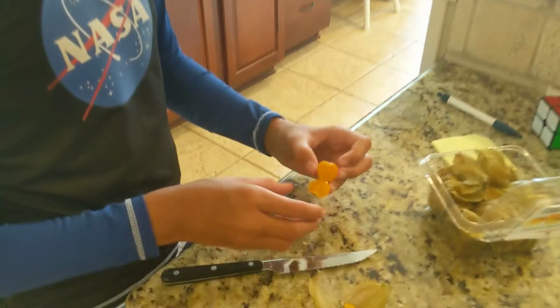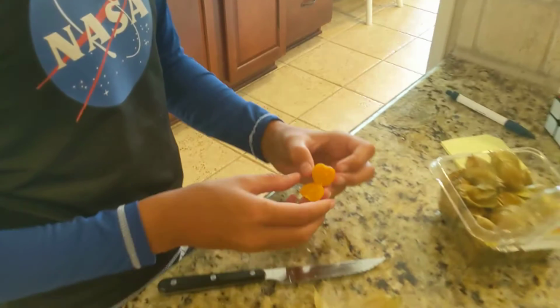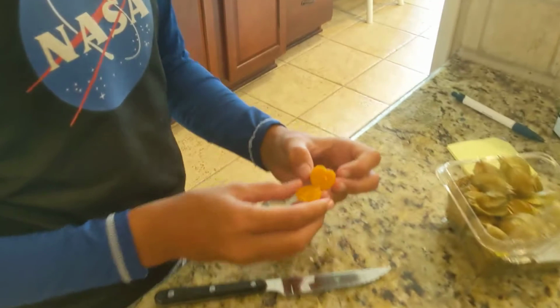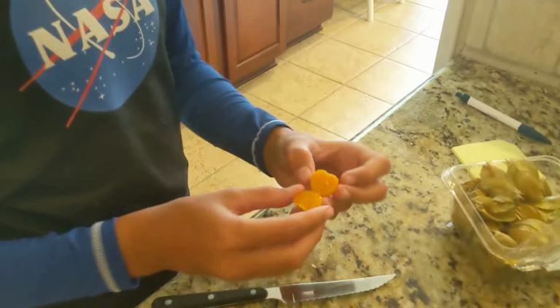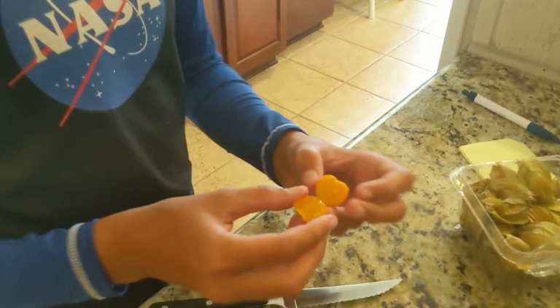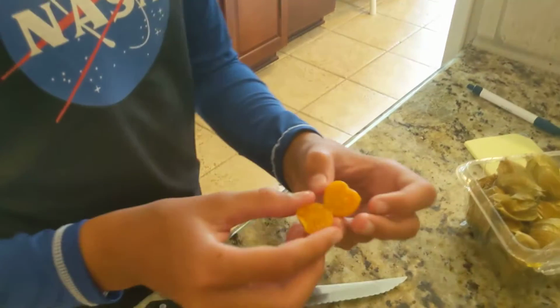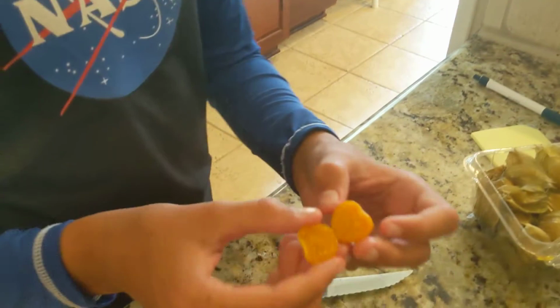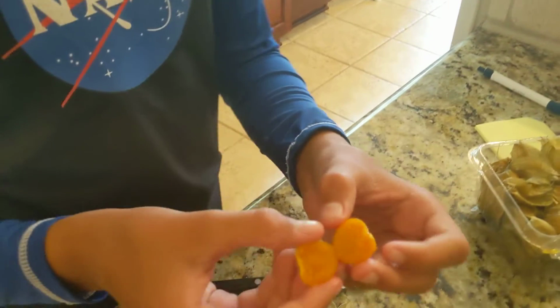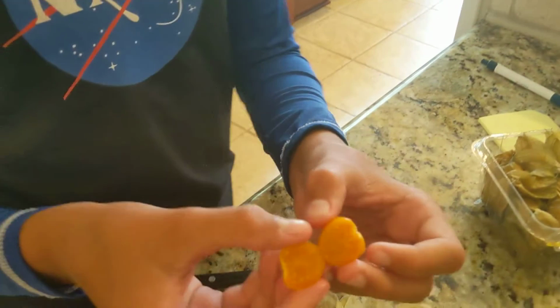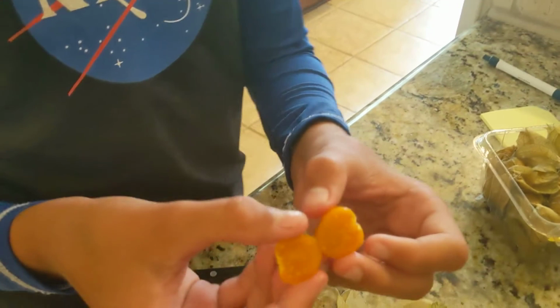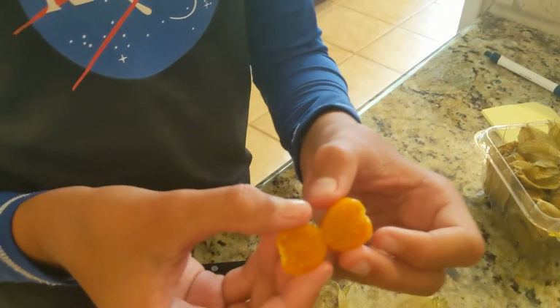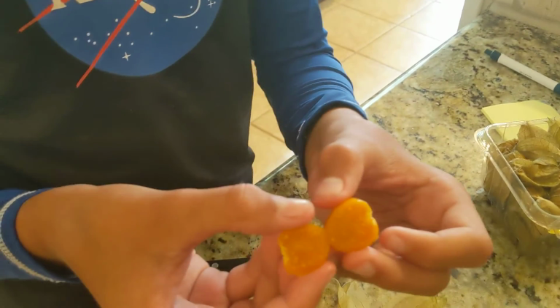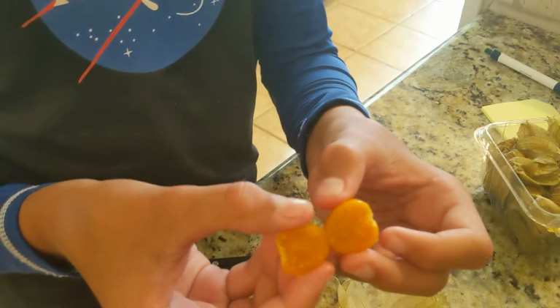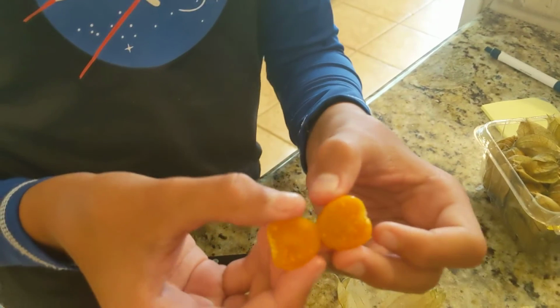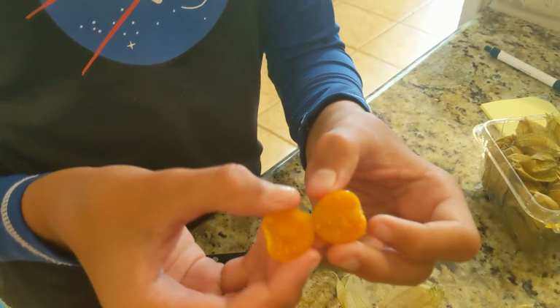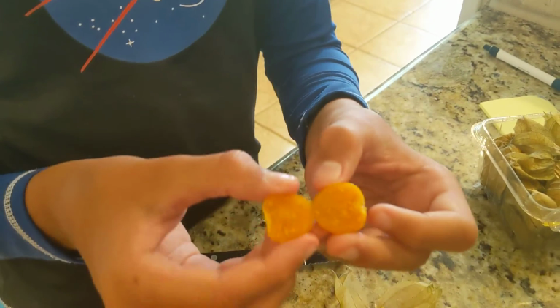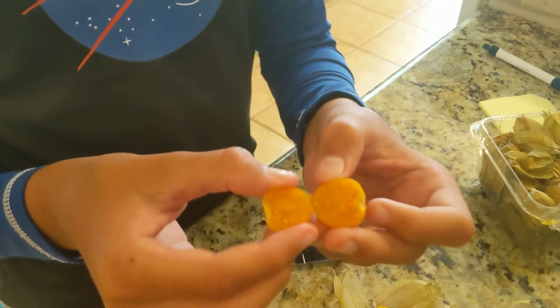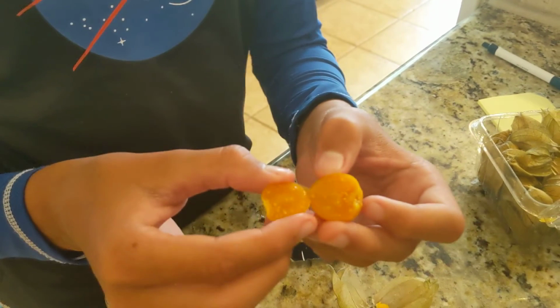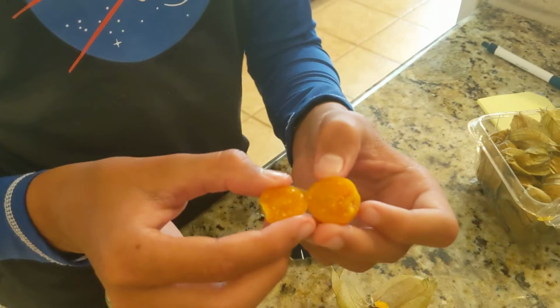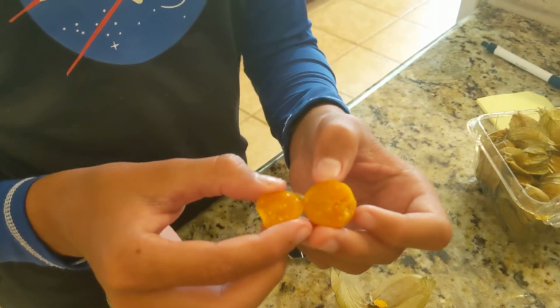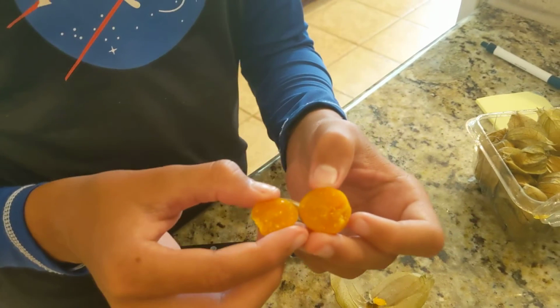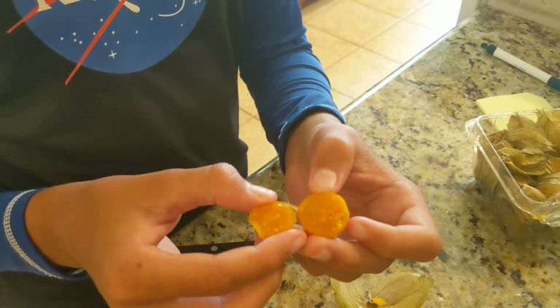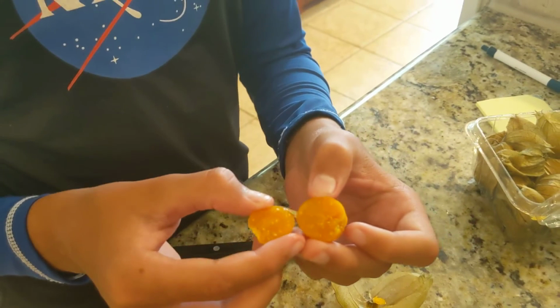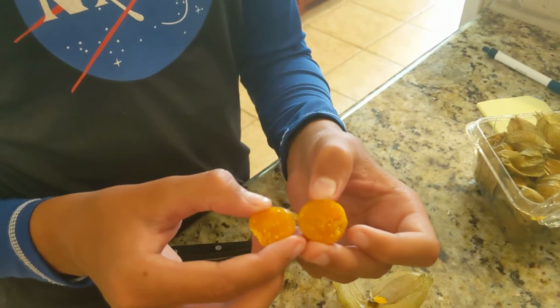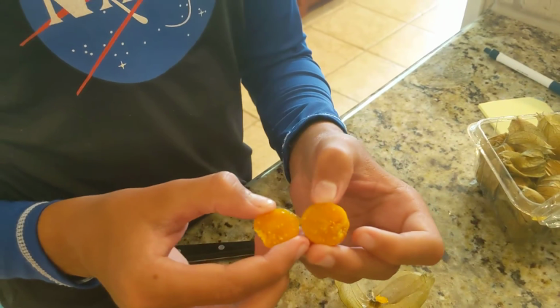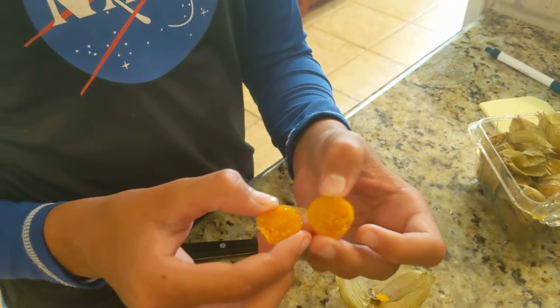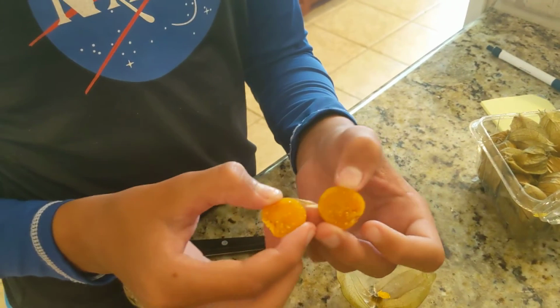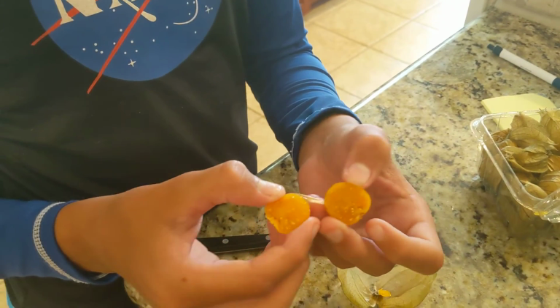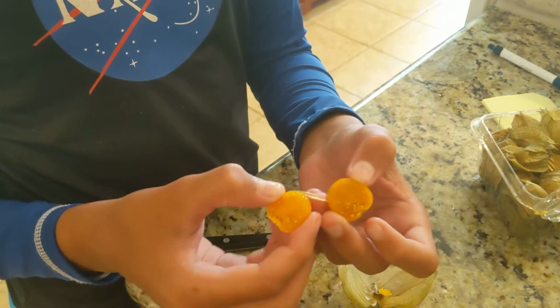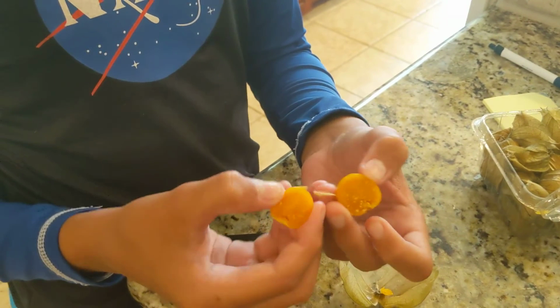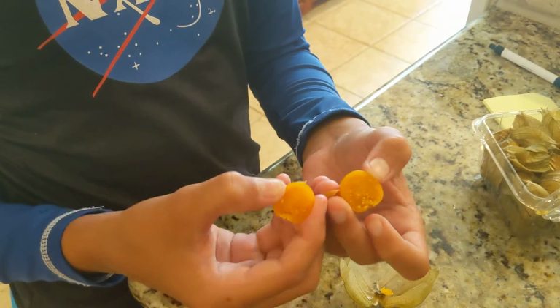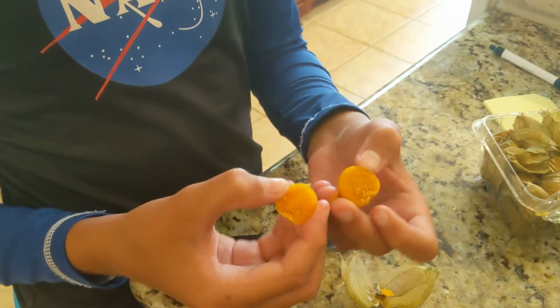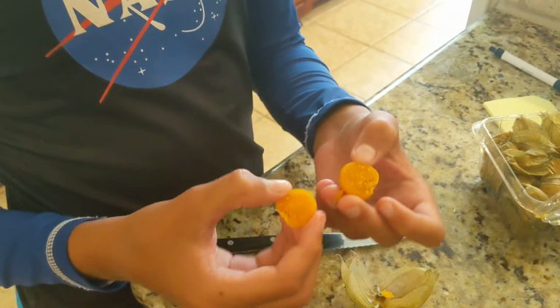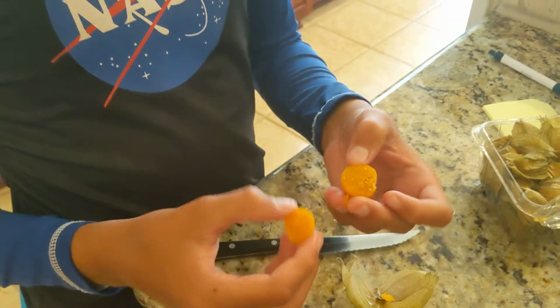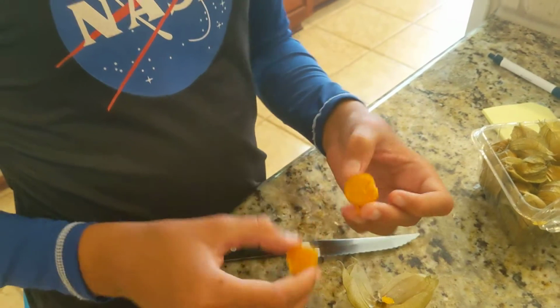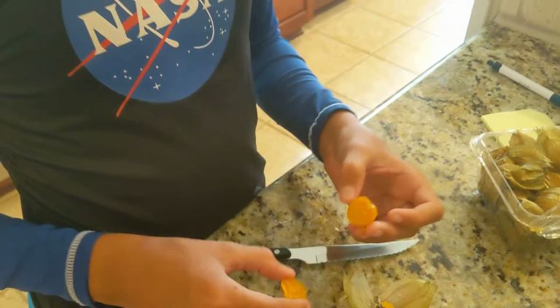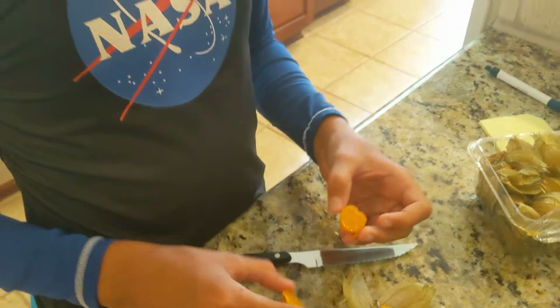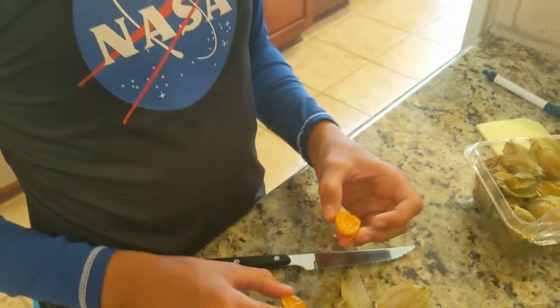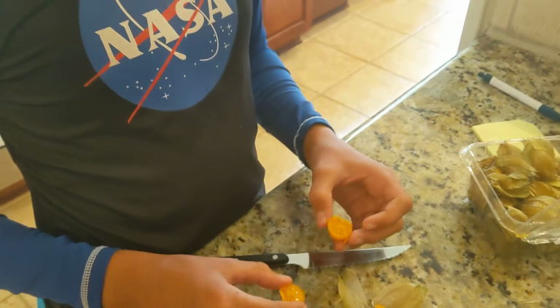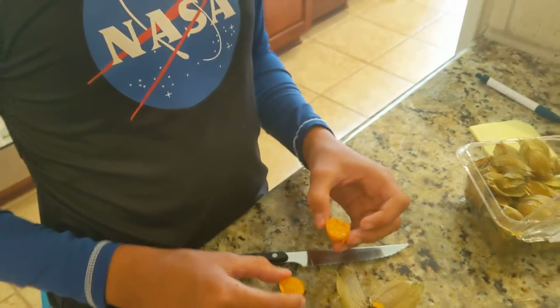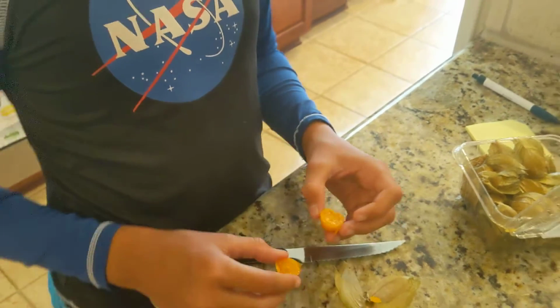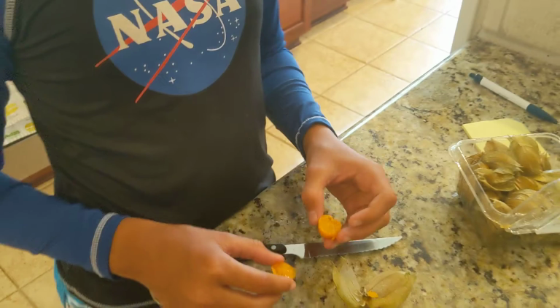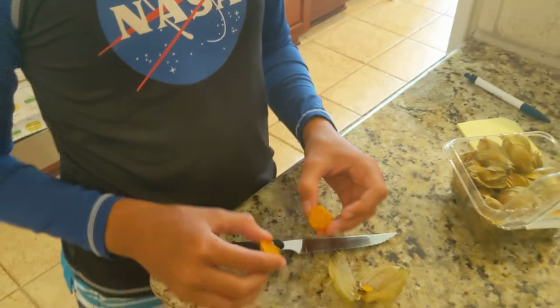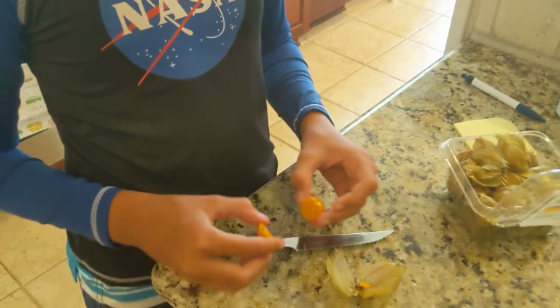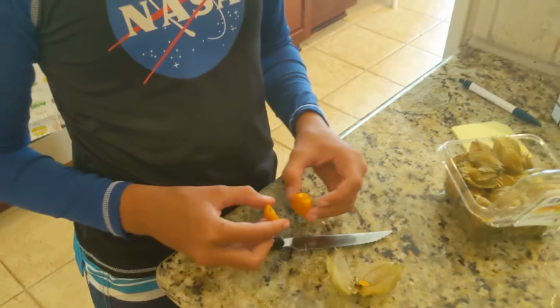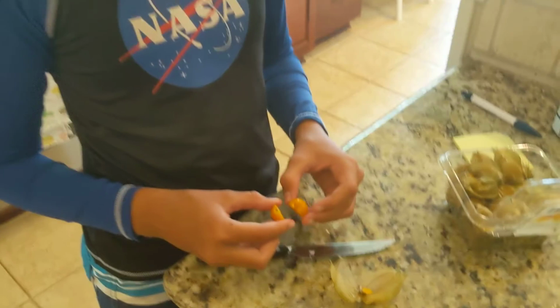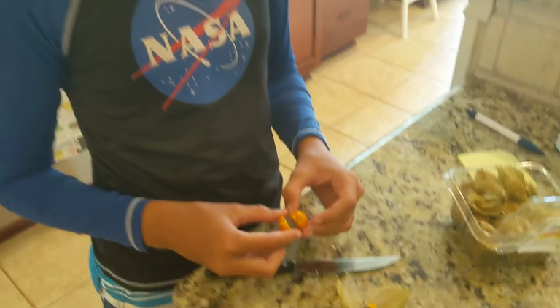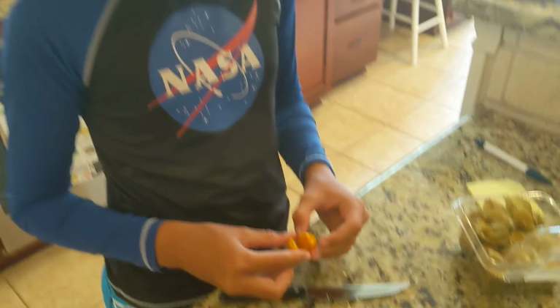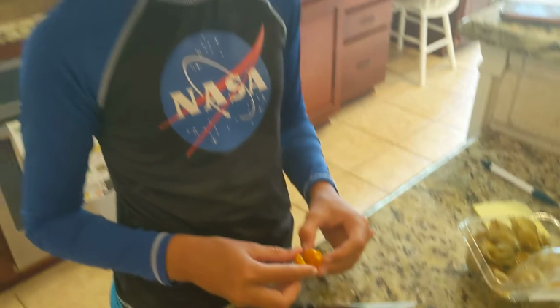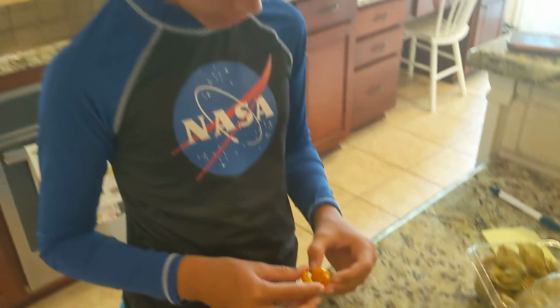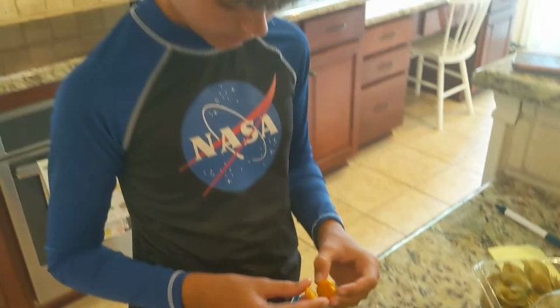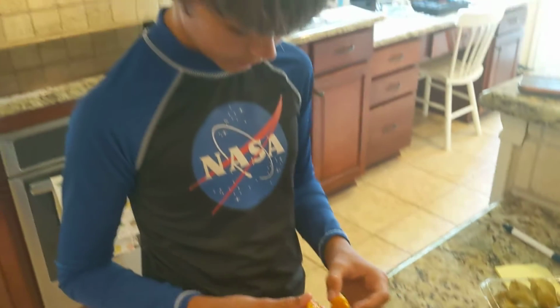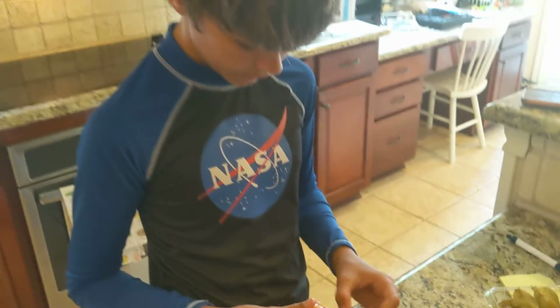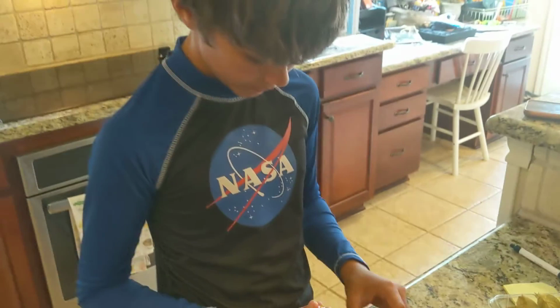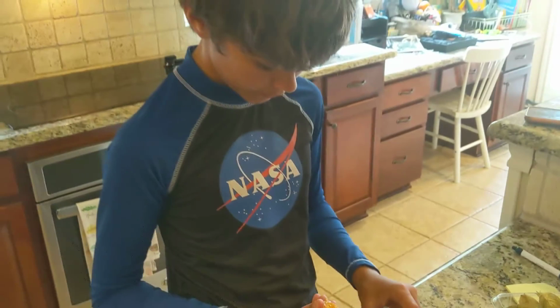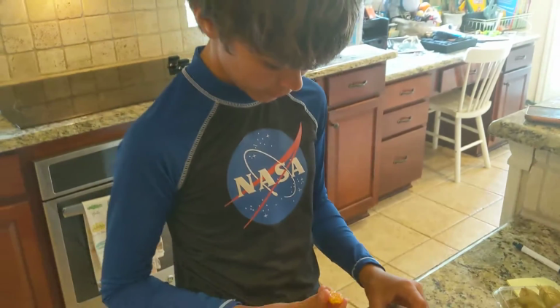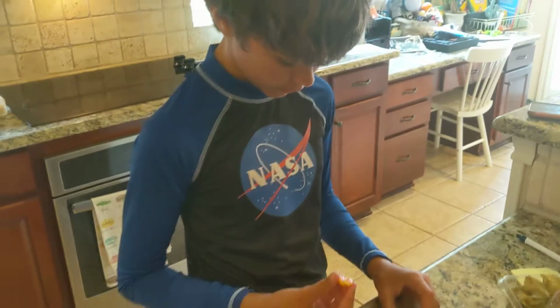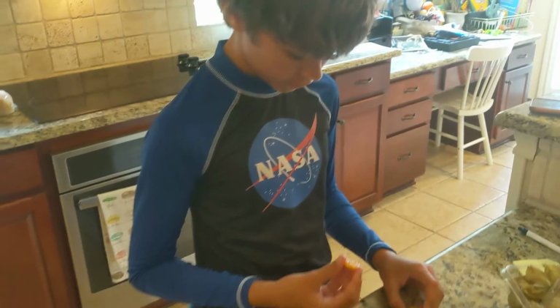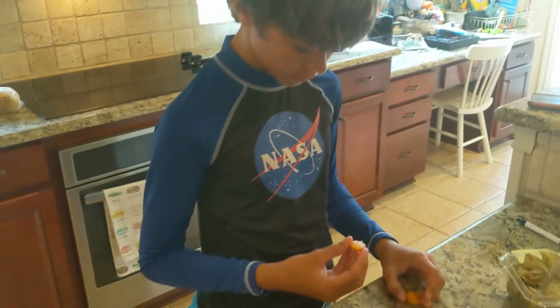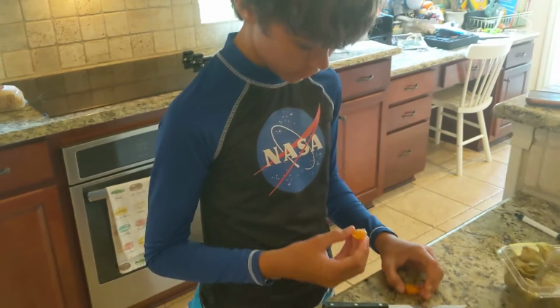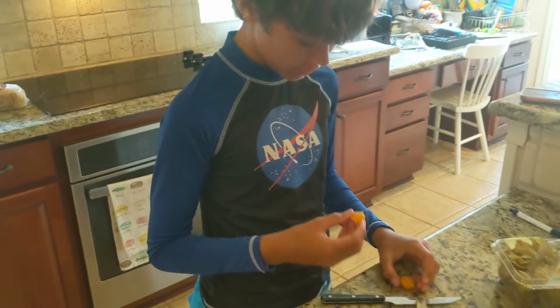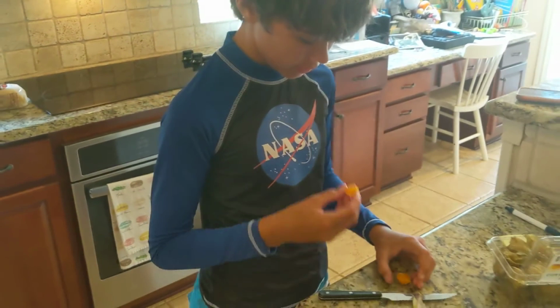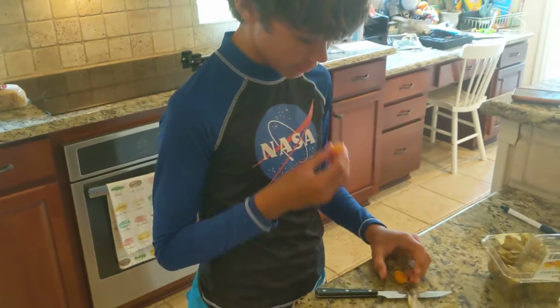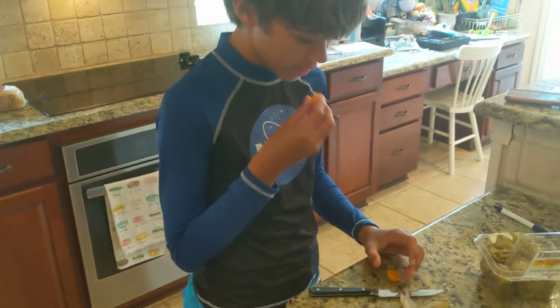Look at that — seeds and stuff in it. Might as well just eat it.